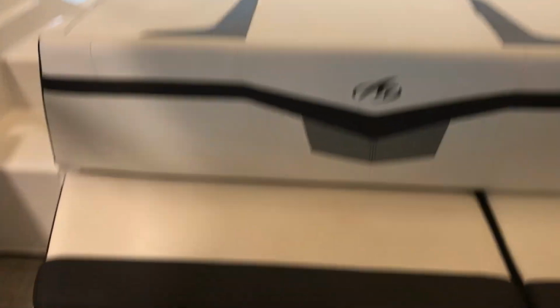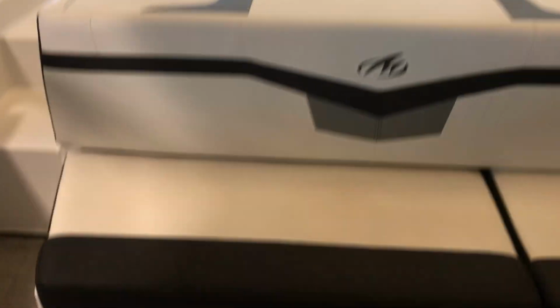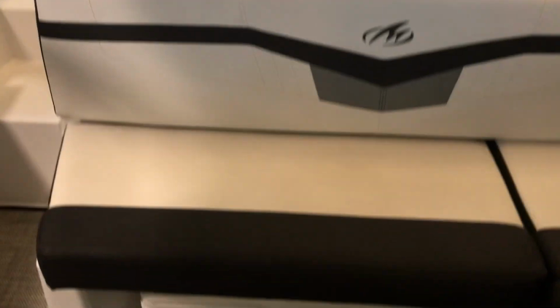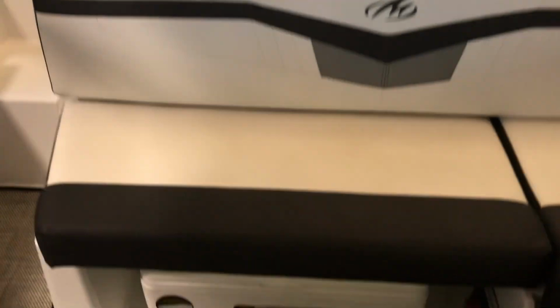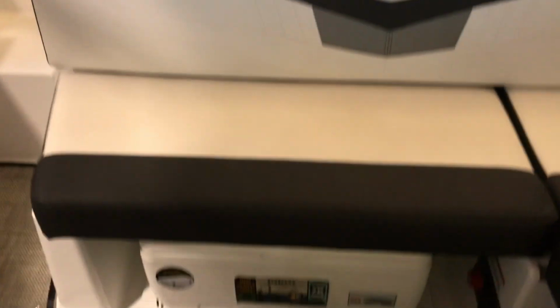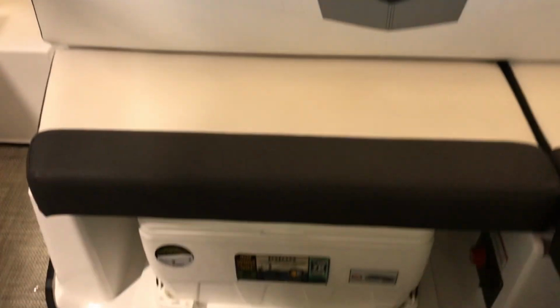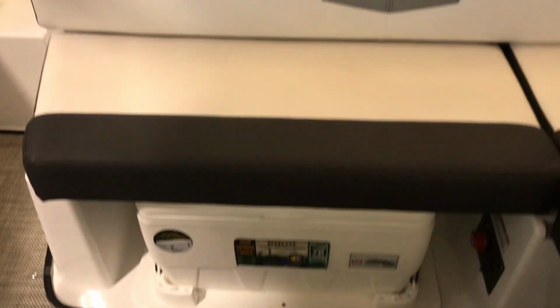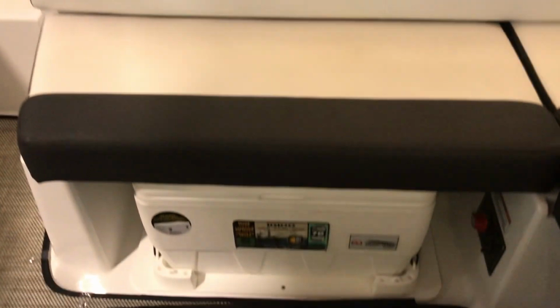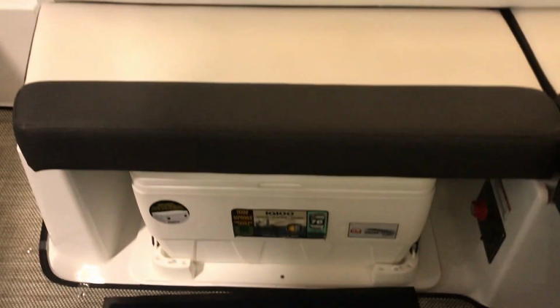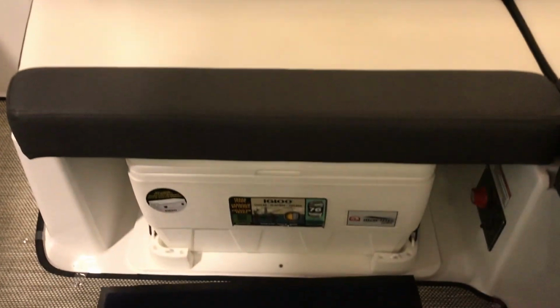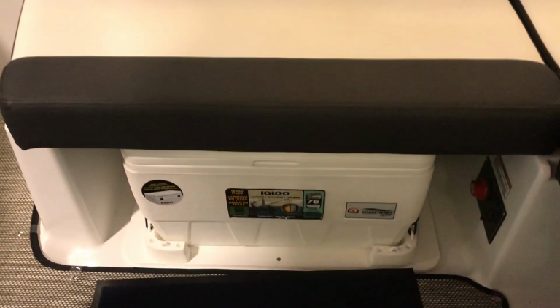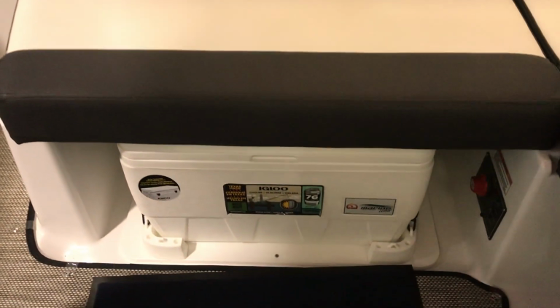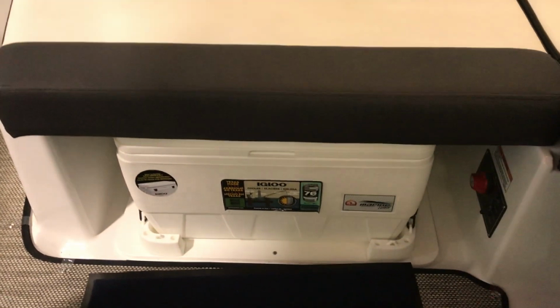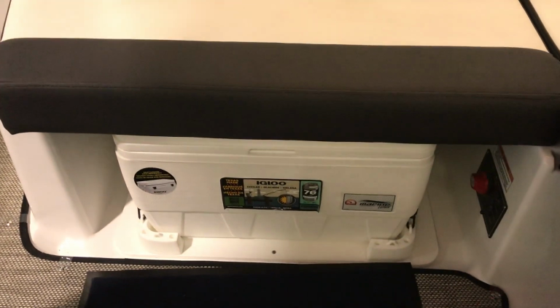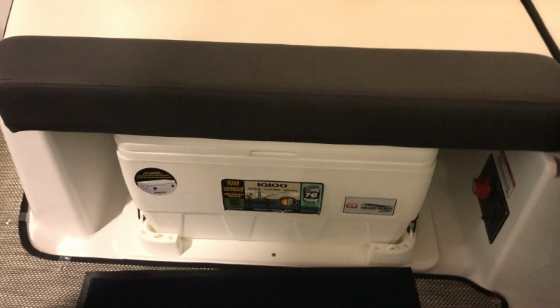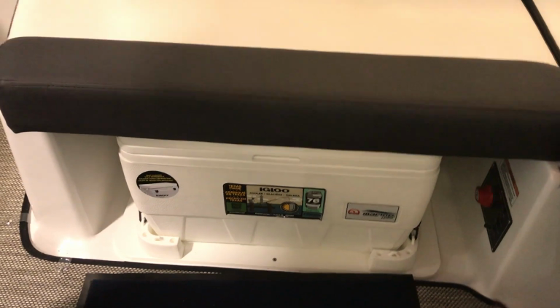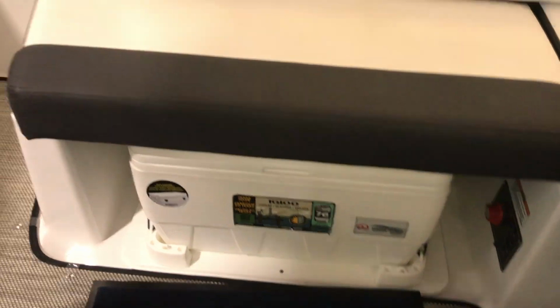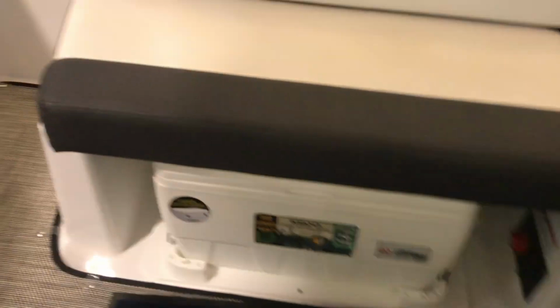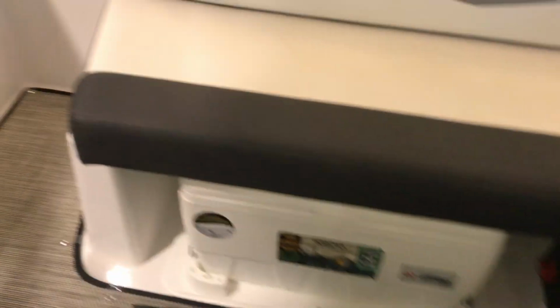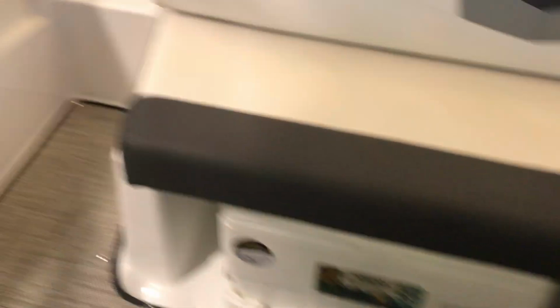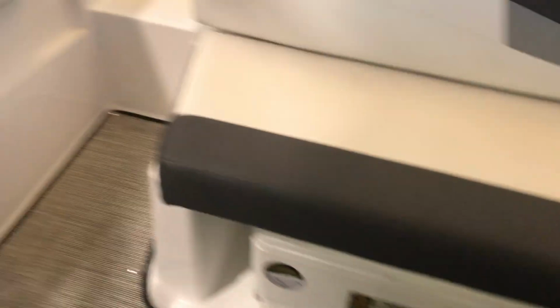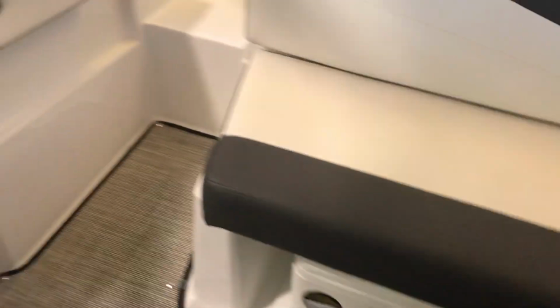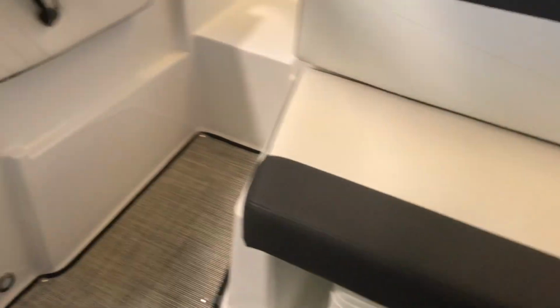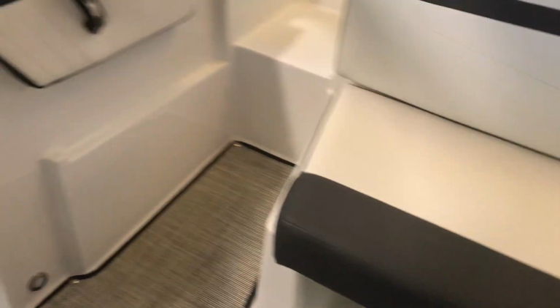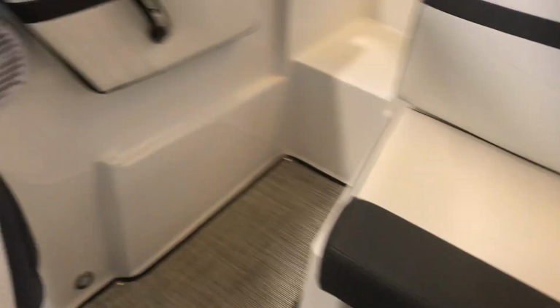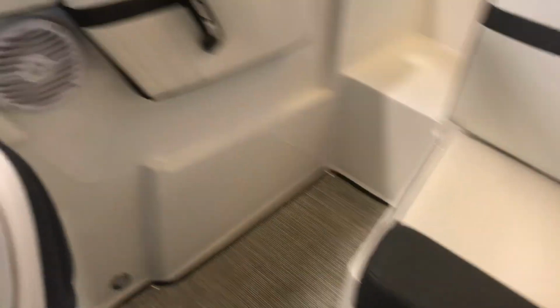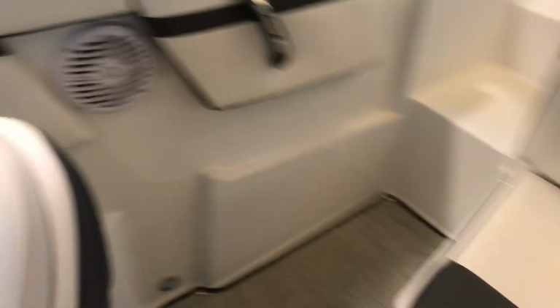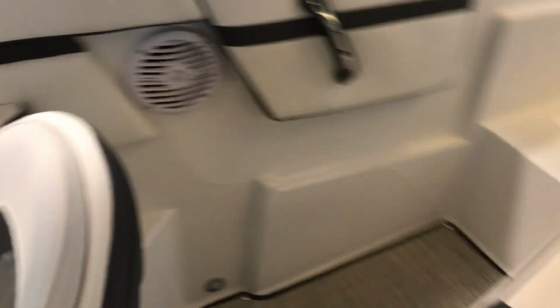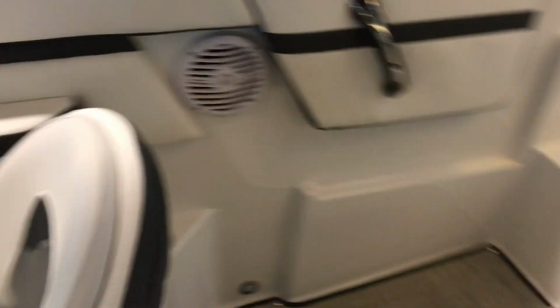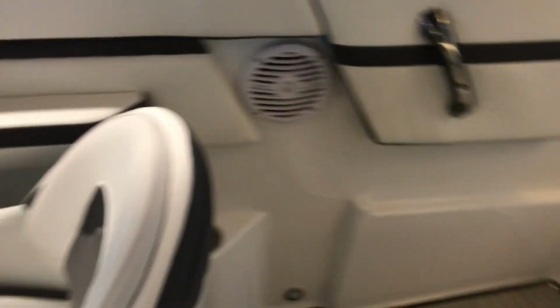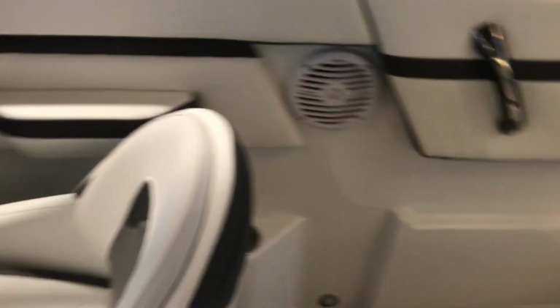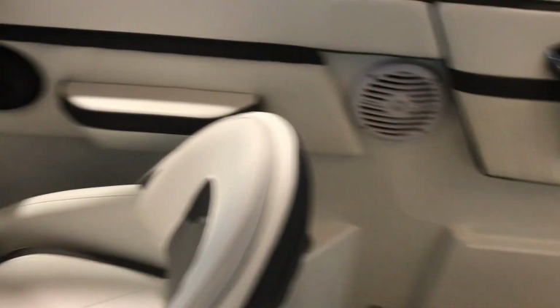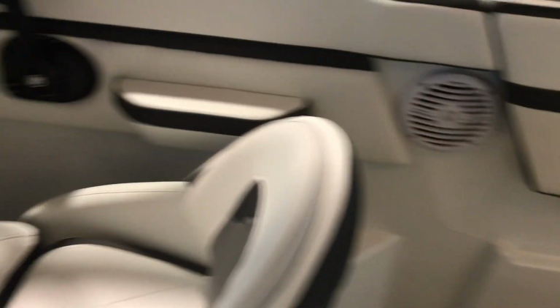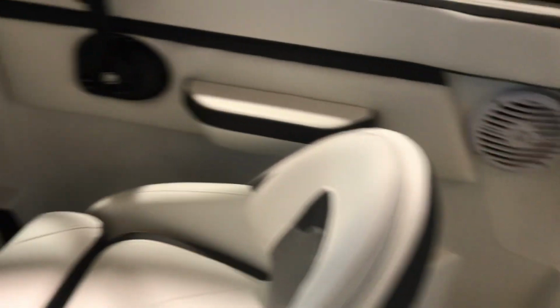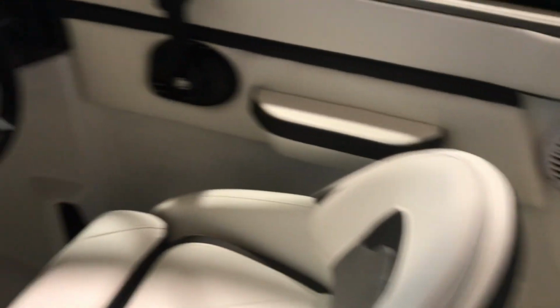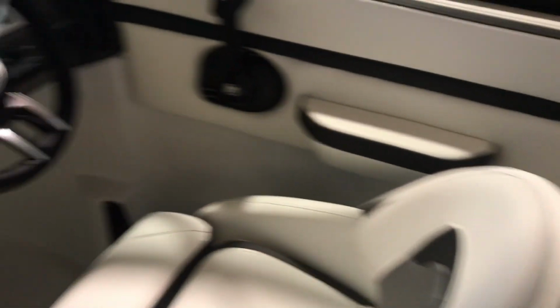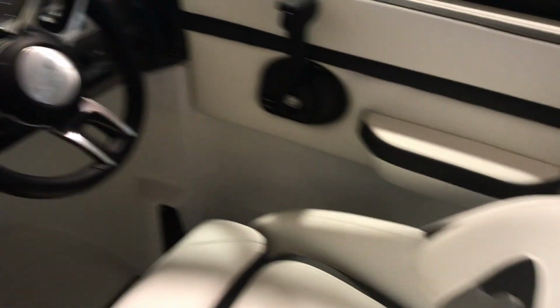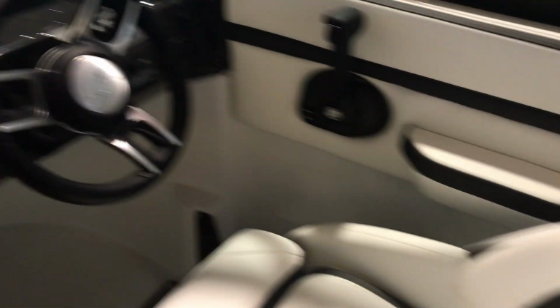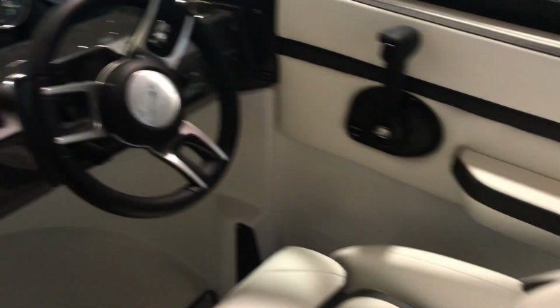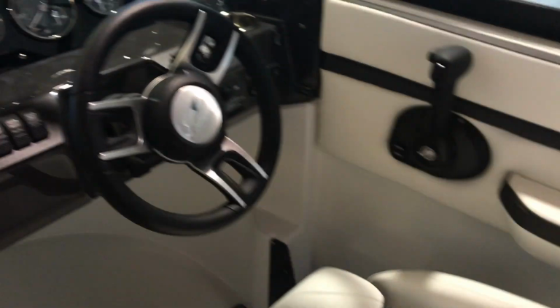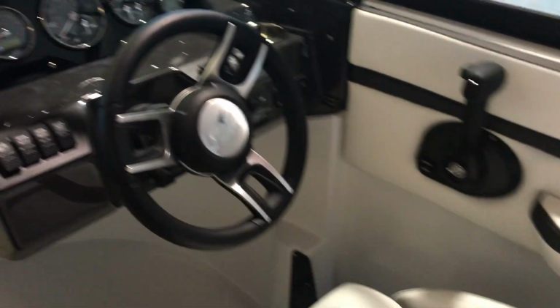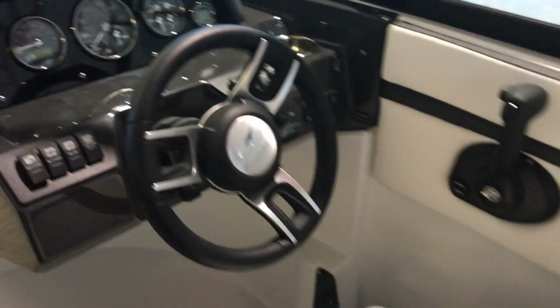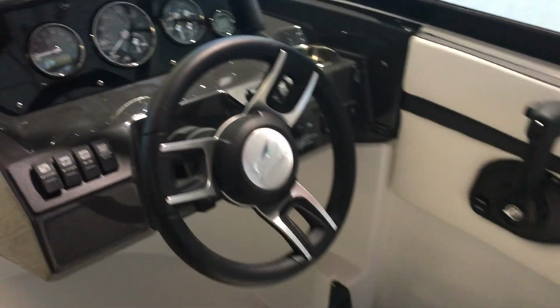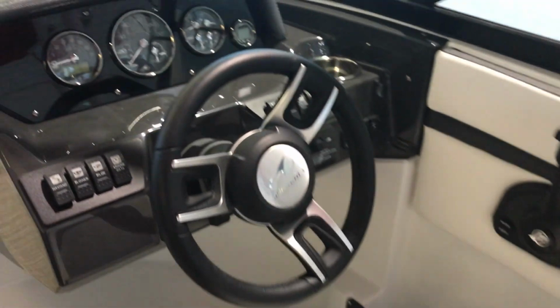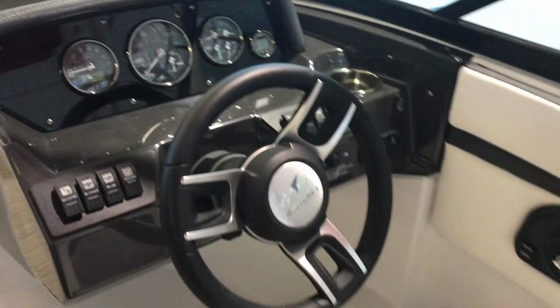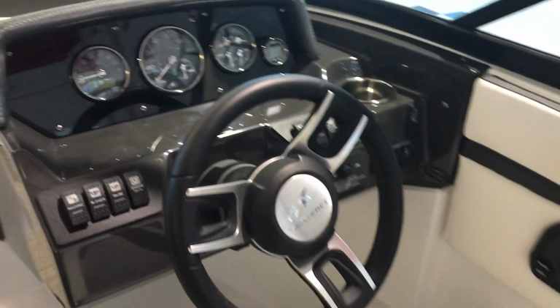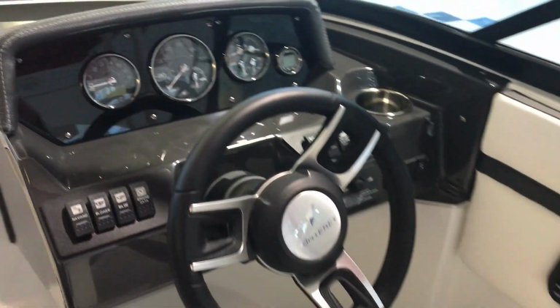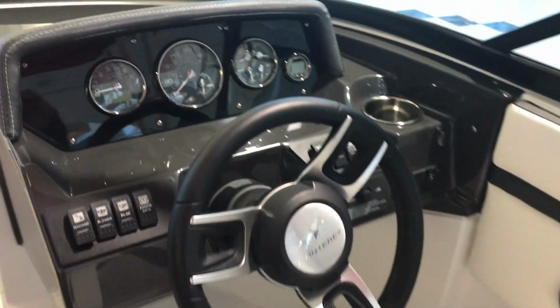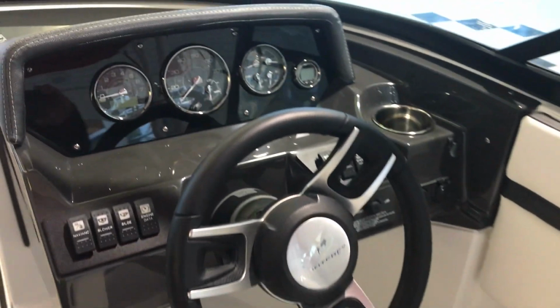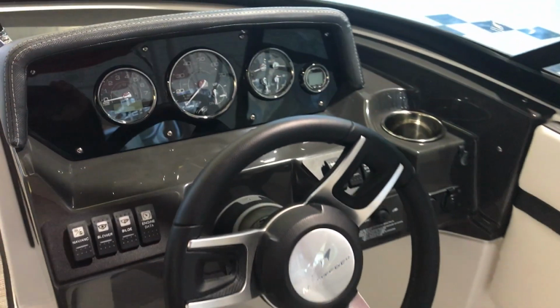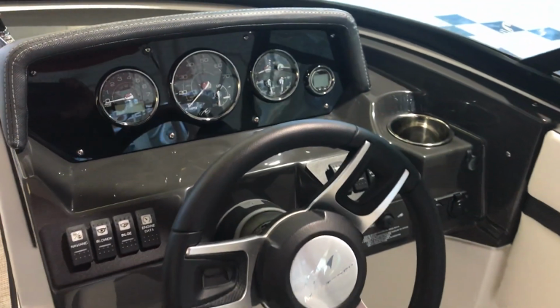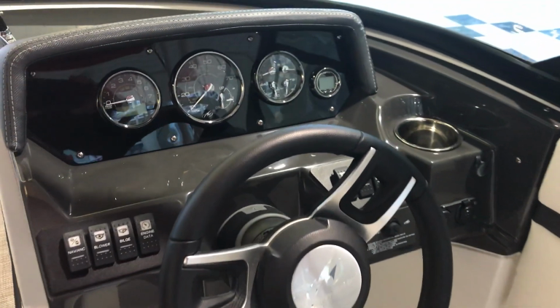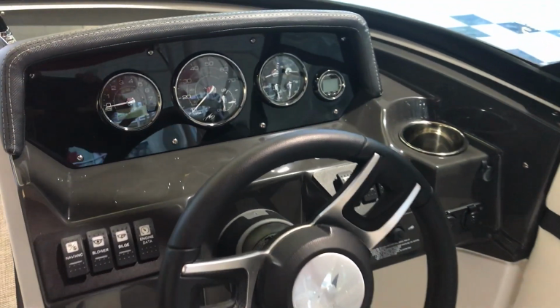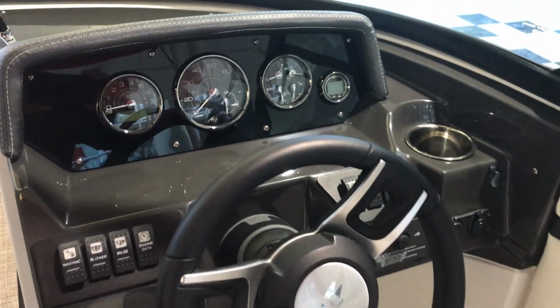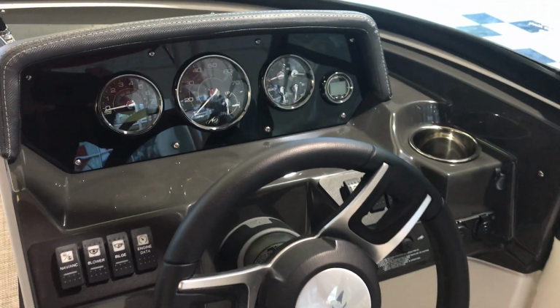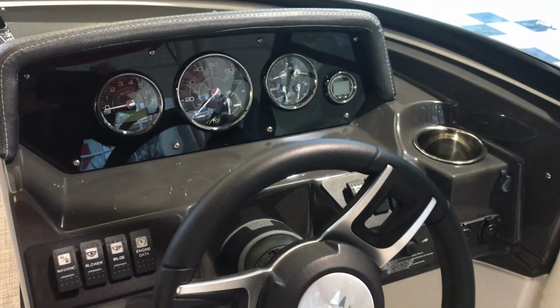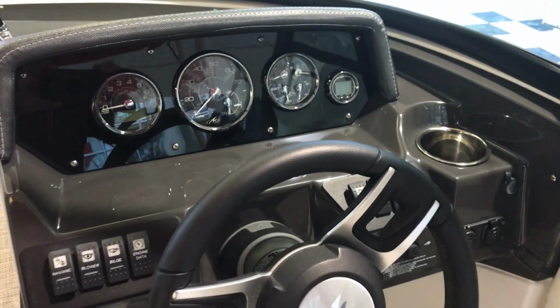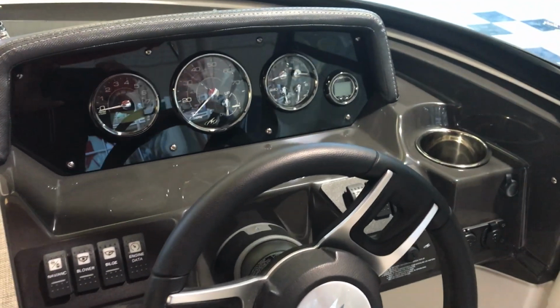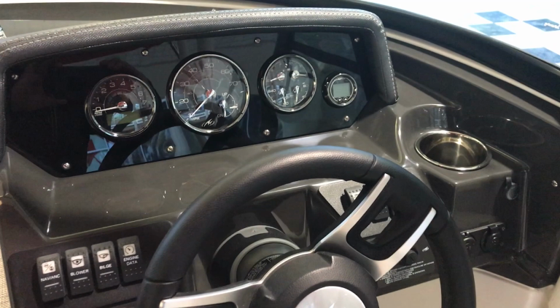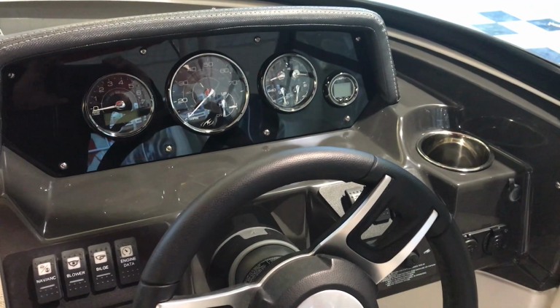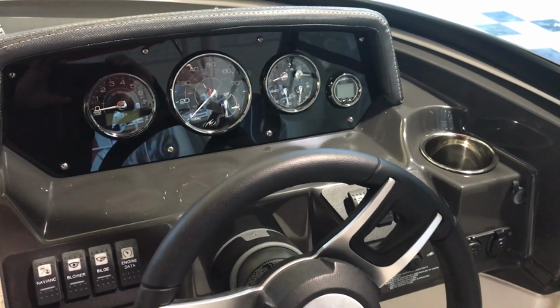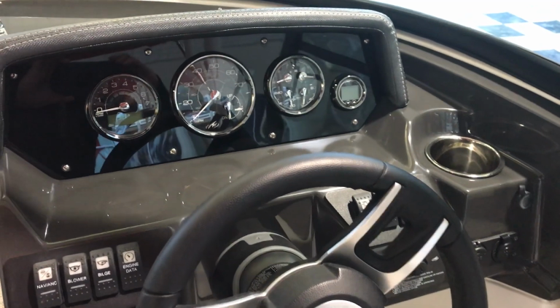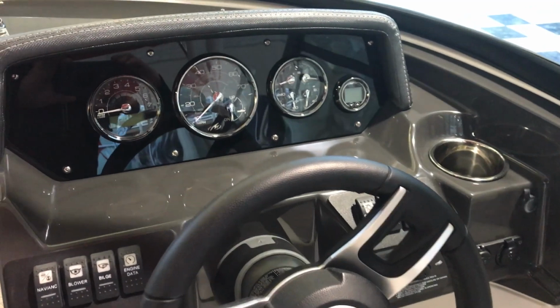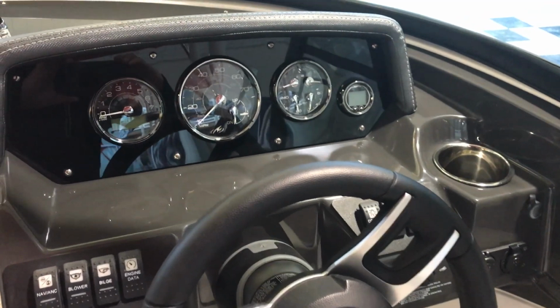Cooler part of your package. Beautiful dash, and the depth sounder is also part of your package.